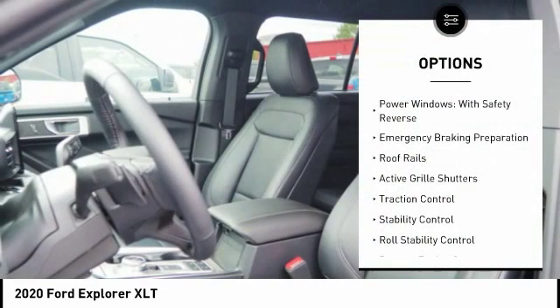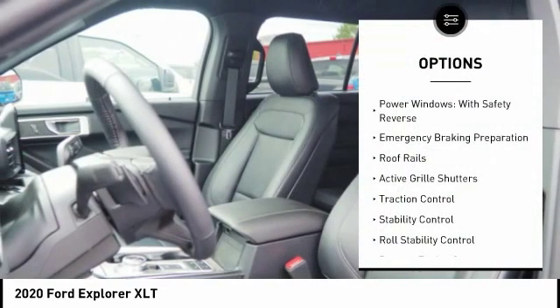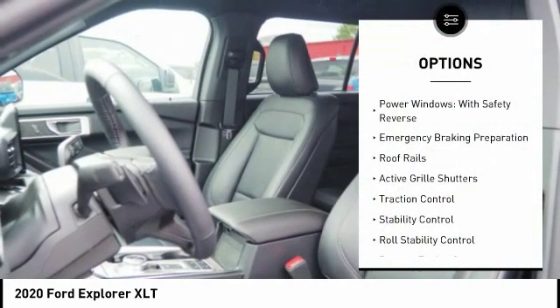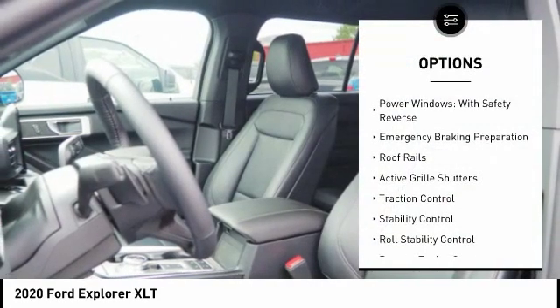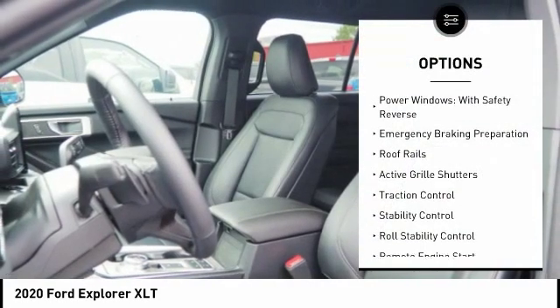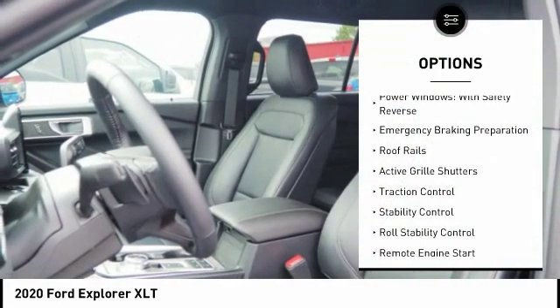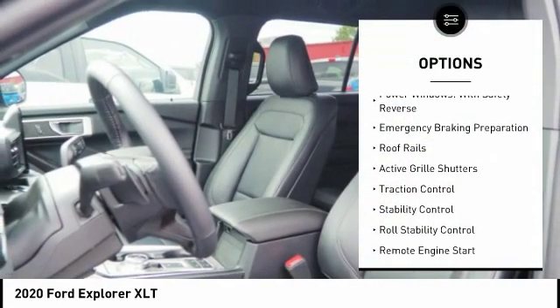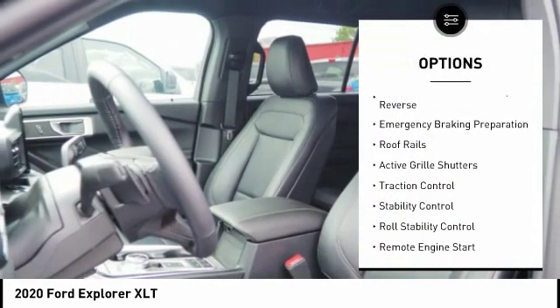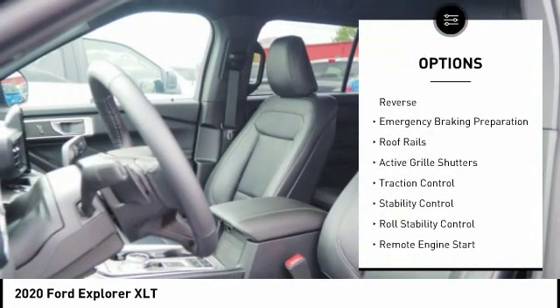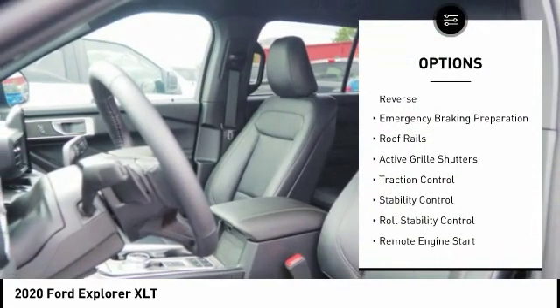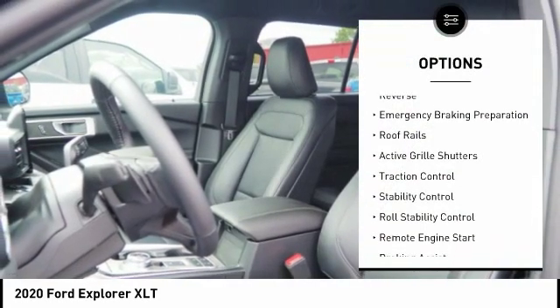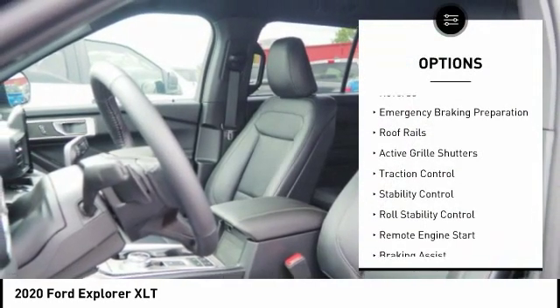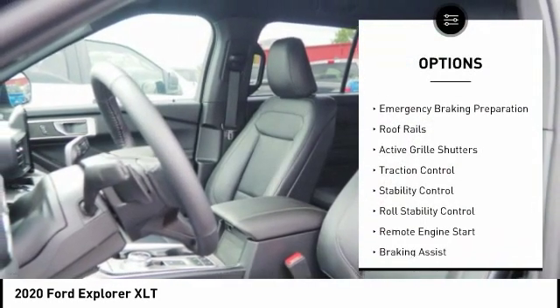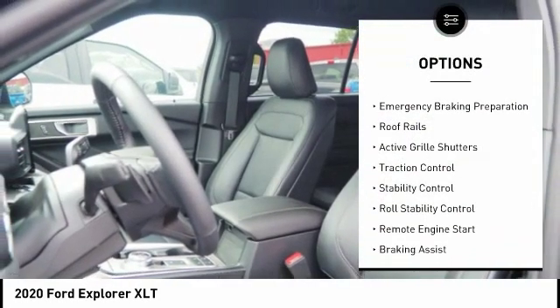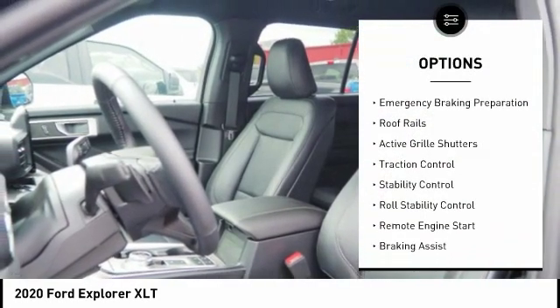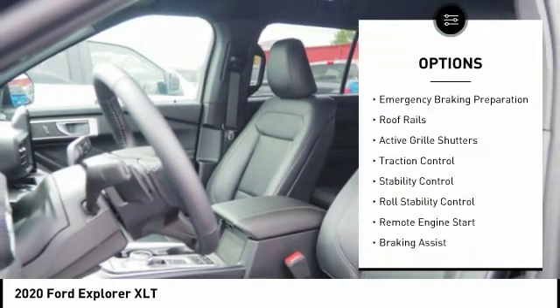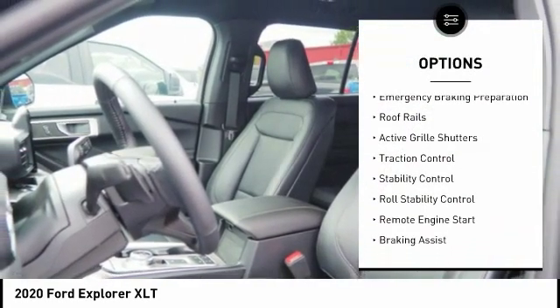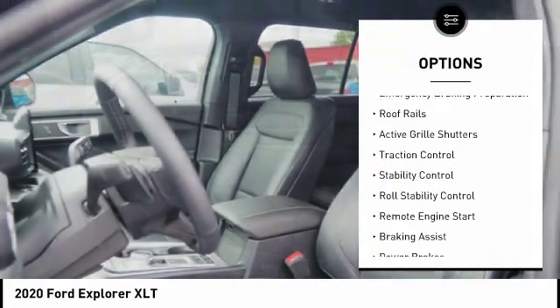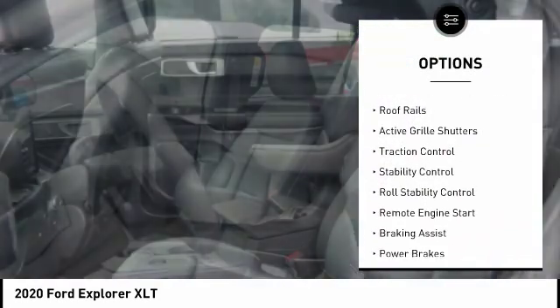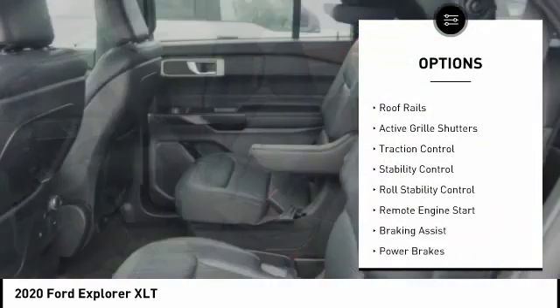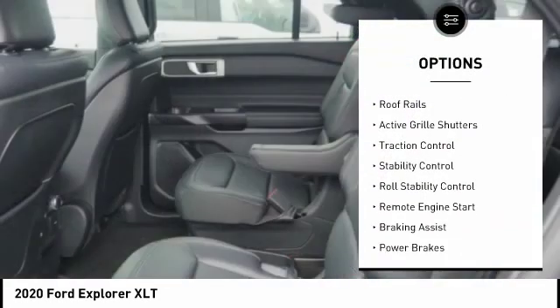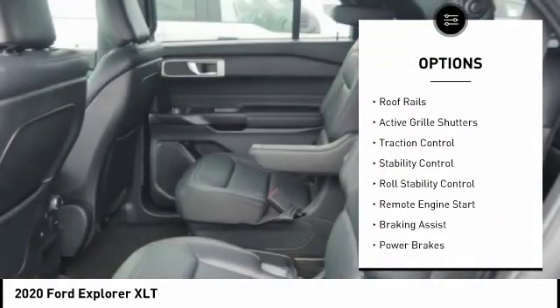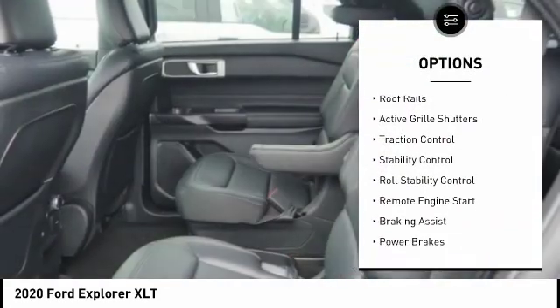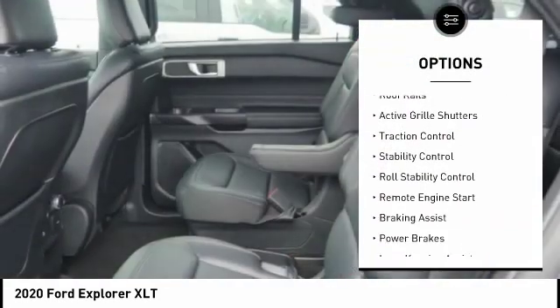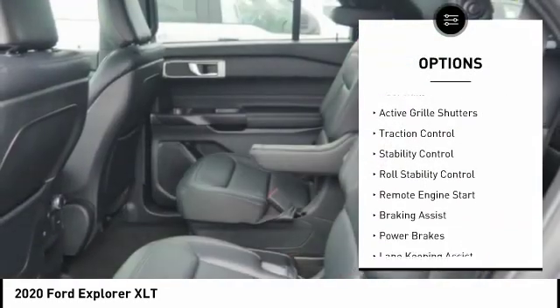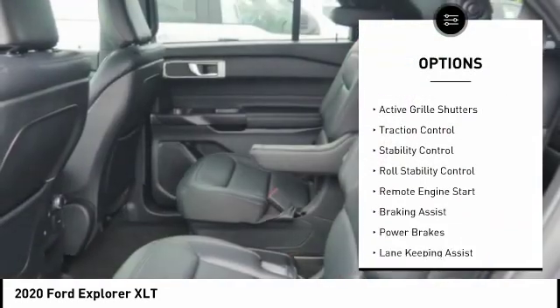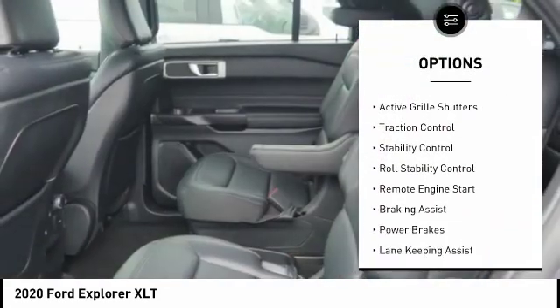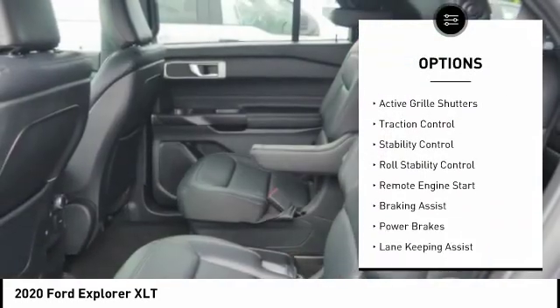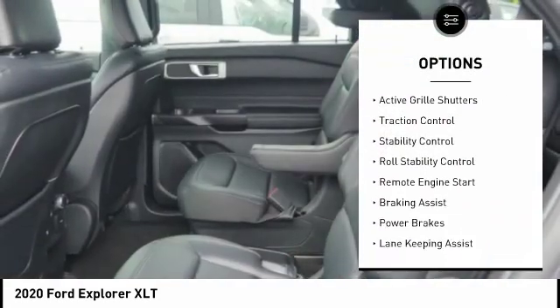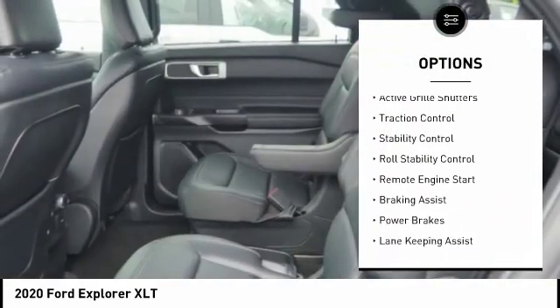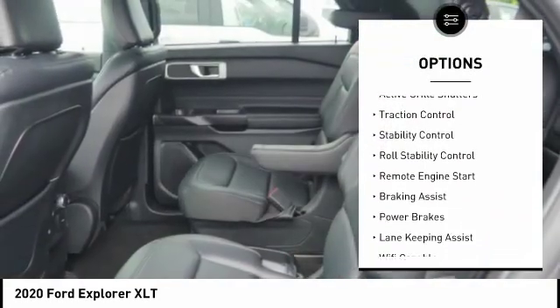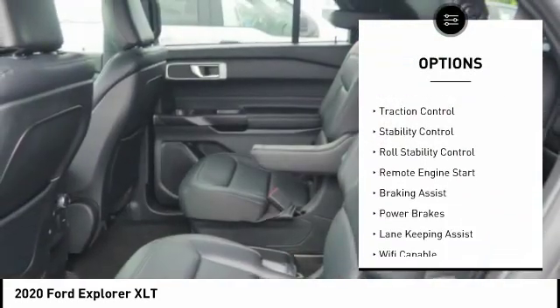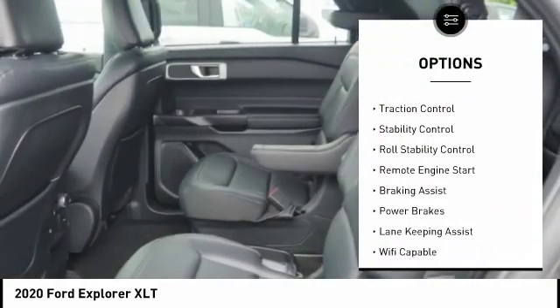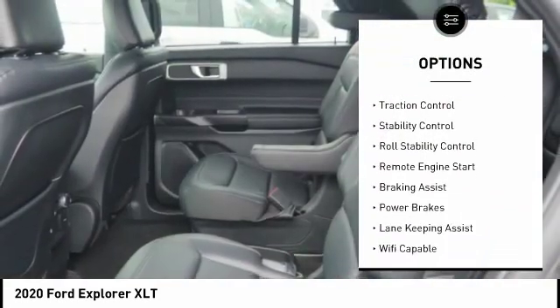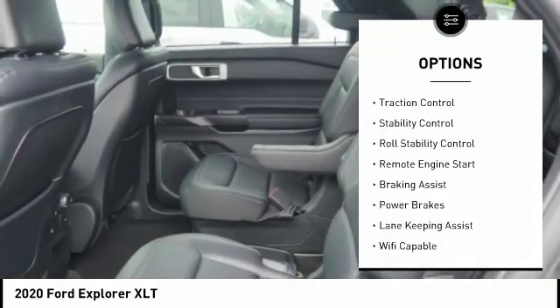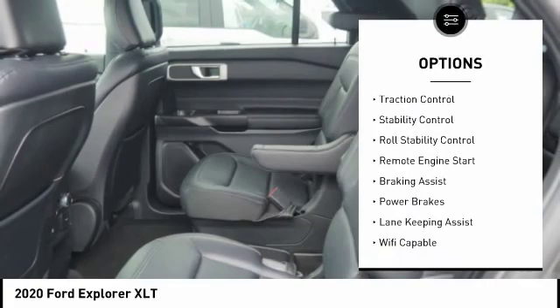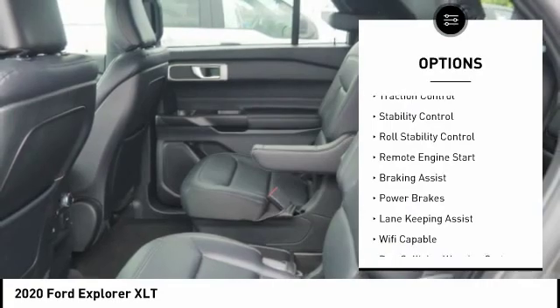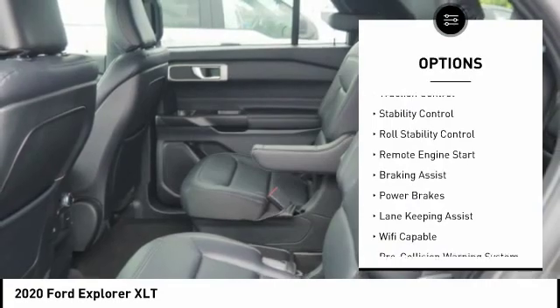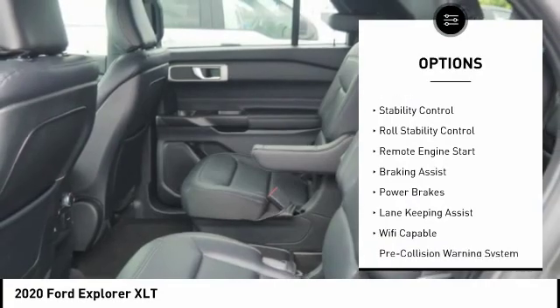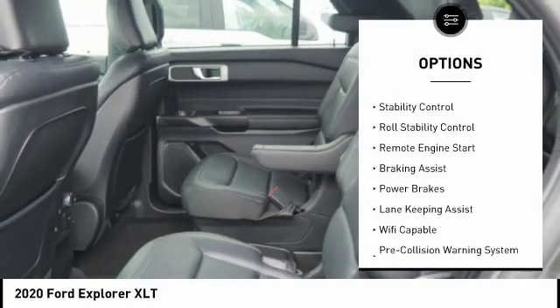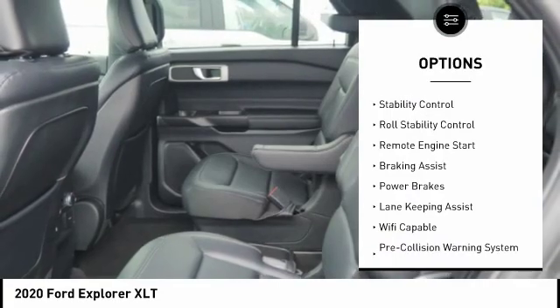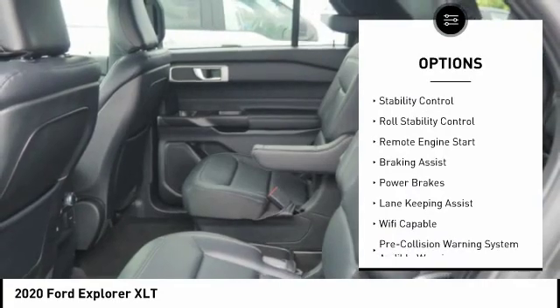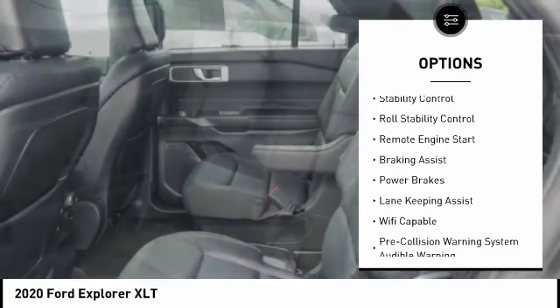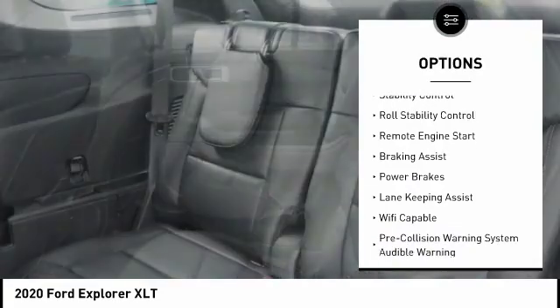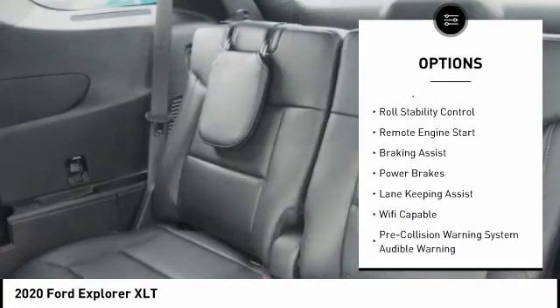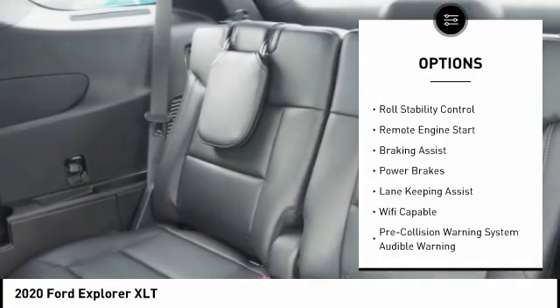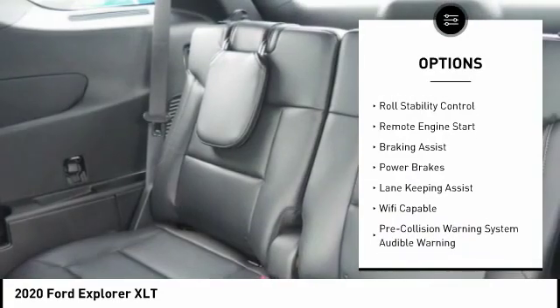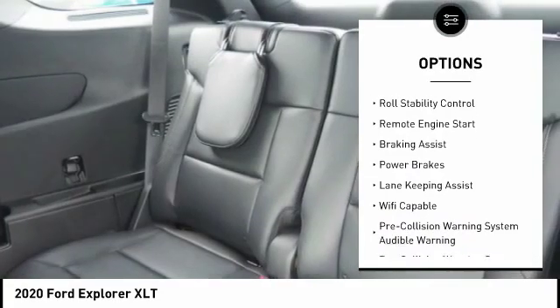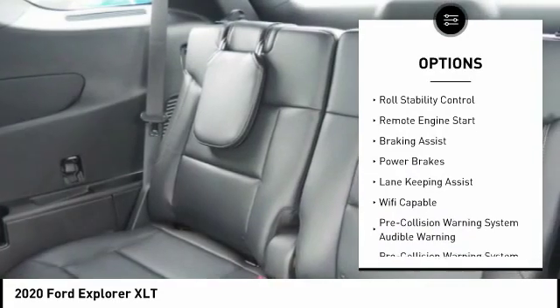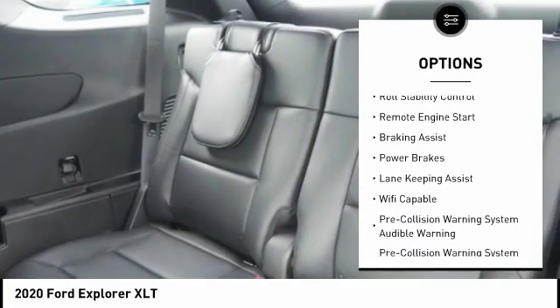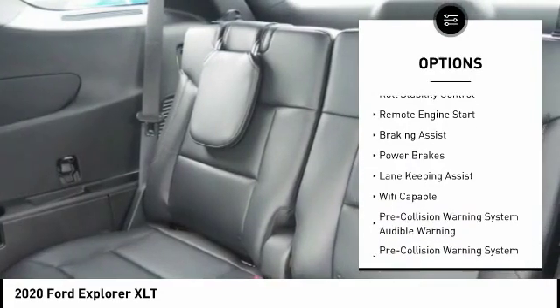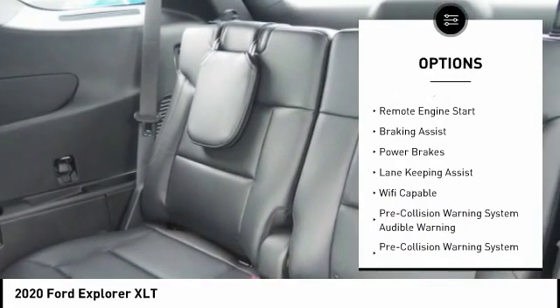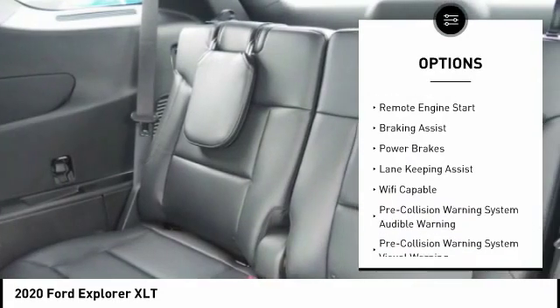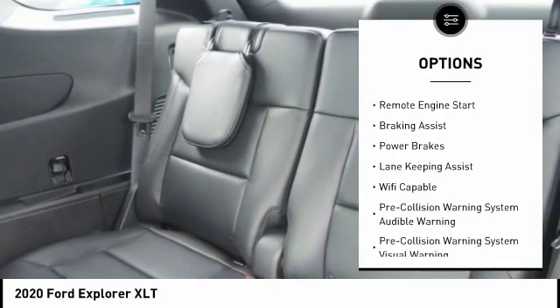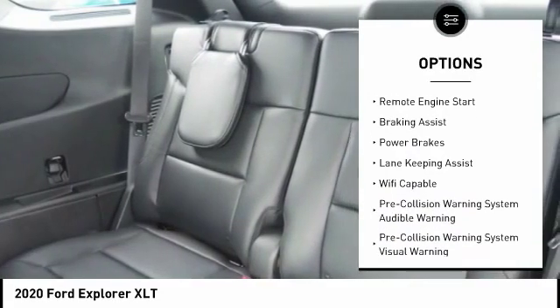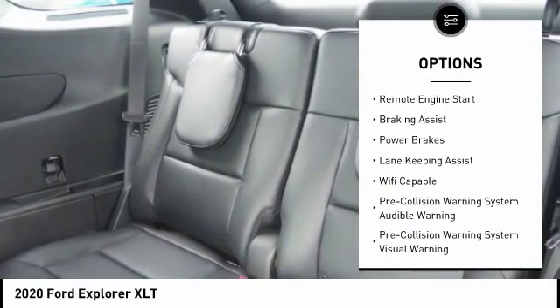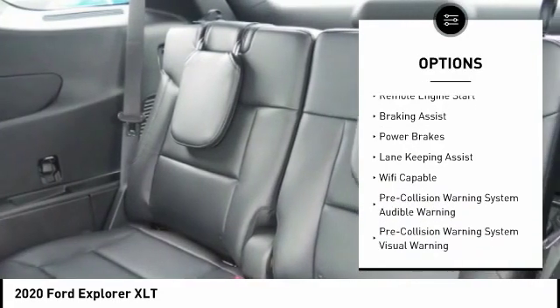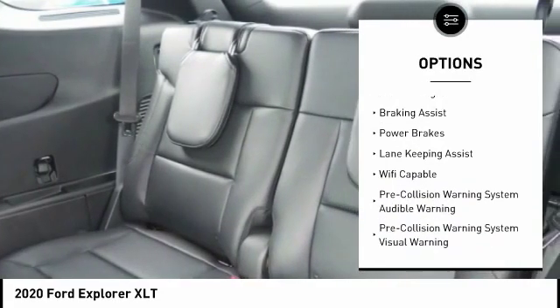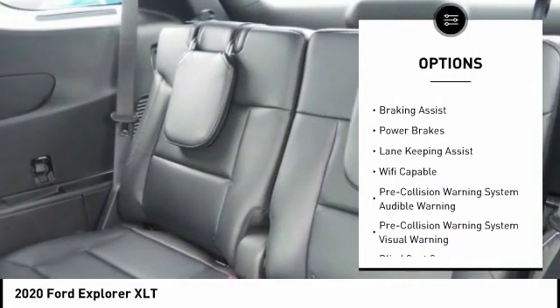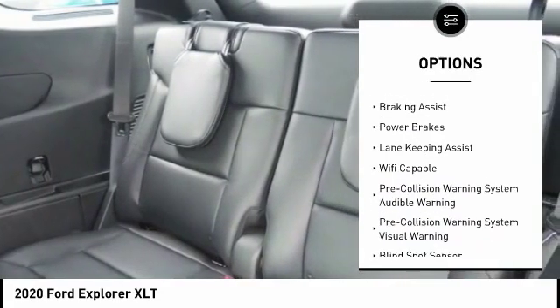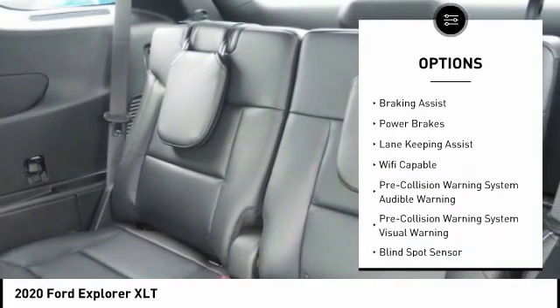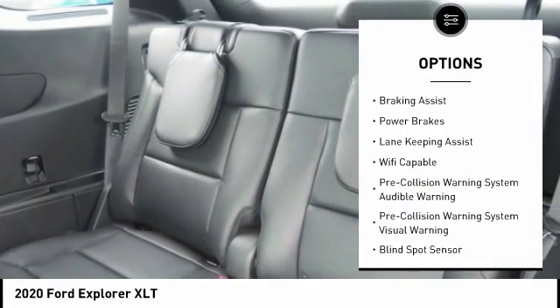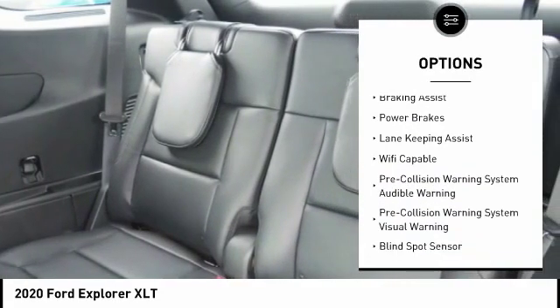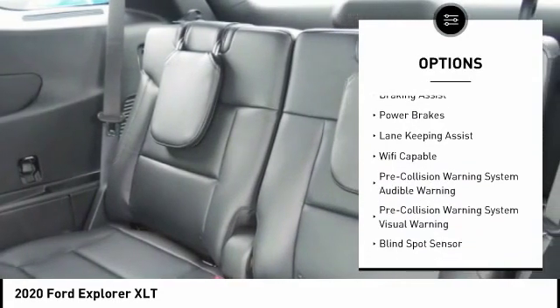Power windows with safety reverse. Emergency braking preparation. Roof rails. Active grille shutters. Traction control.